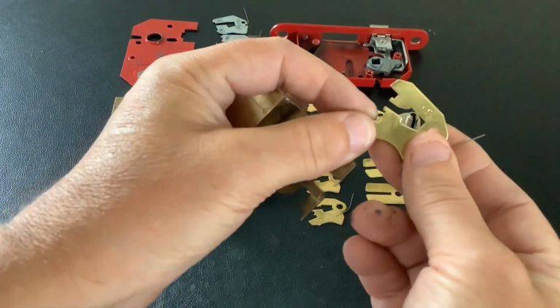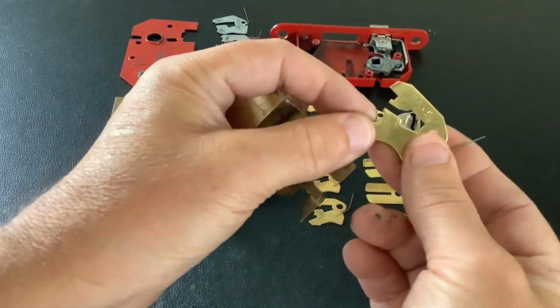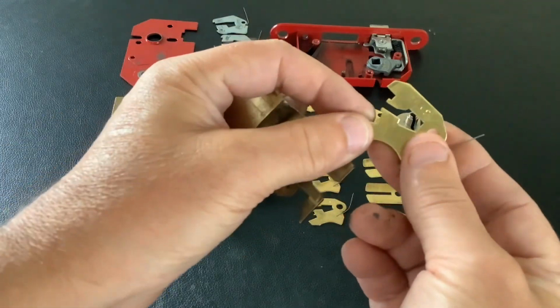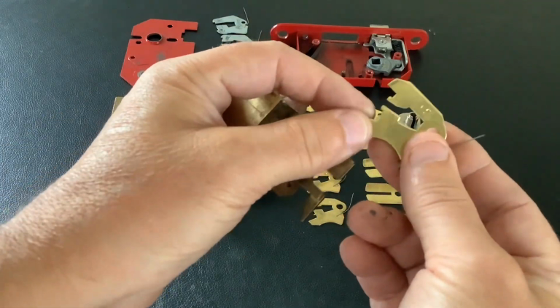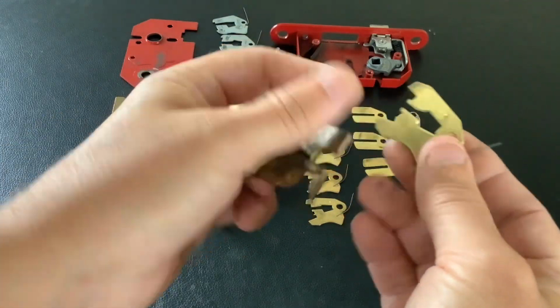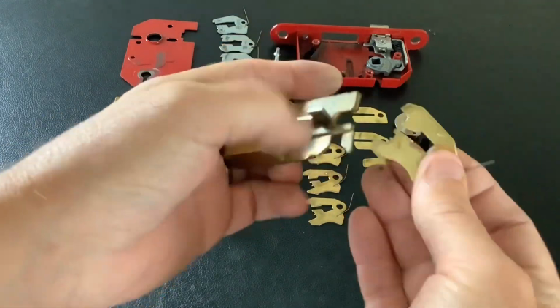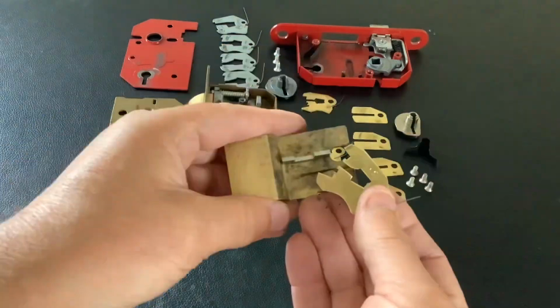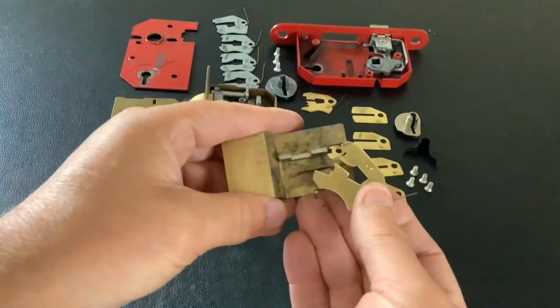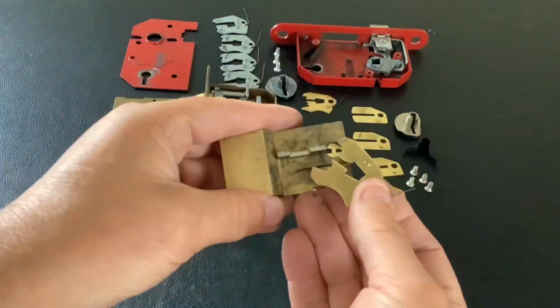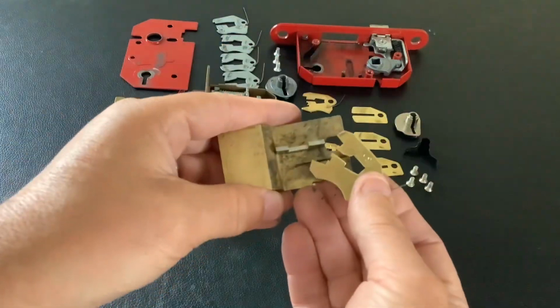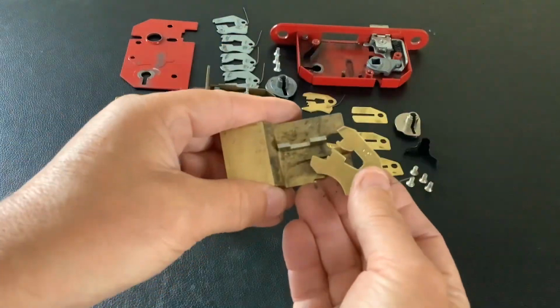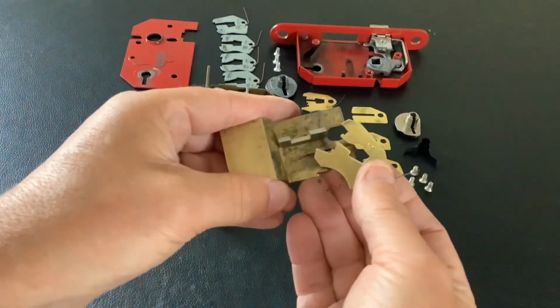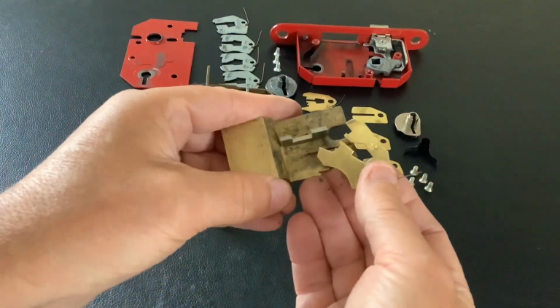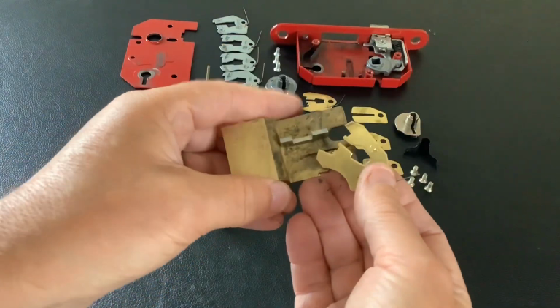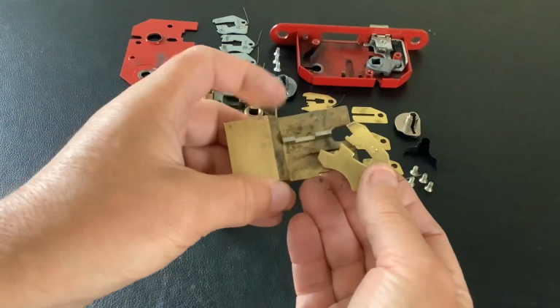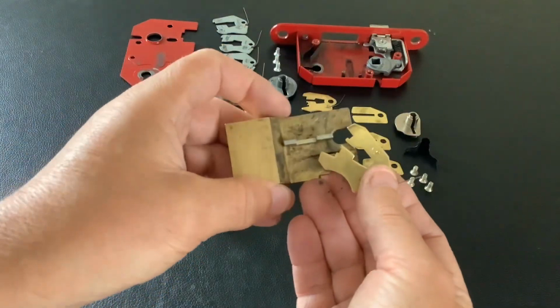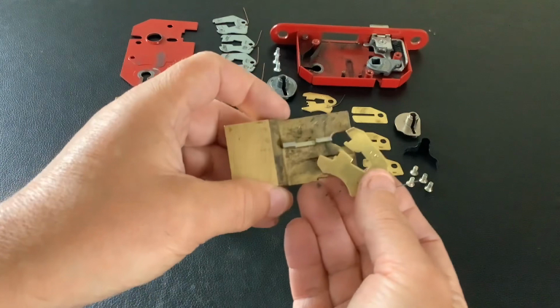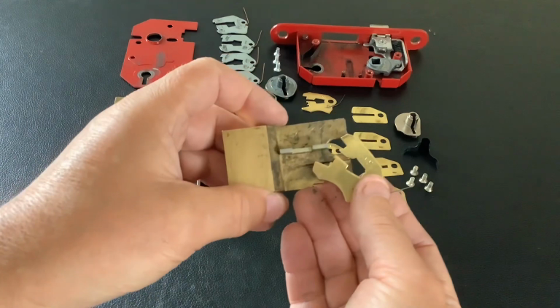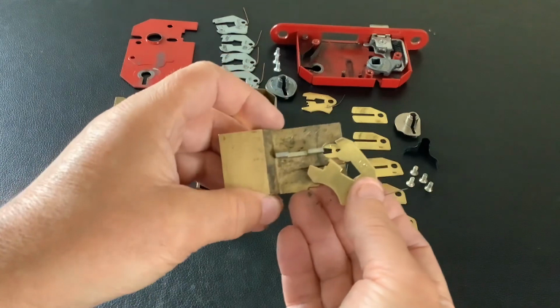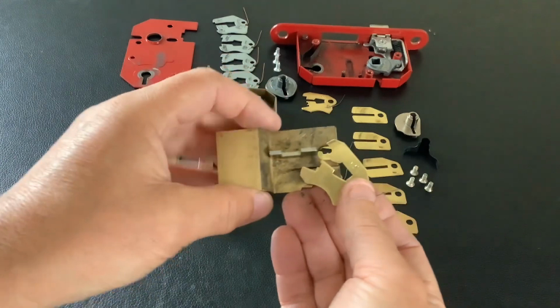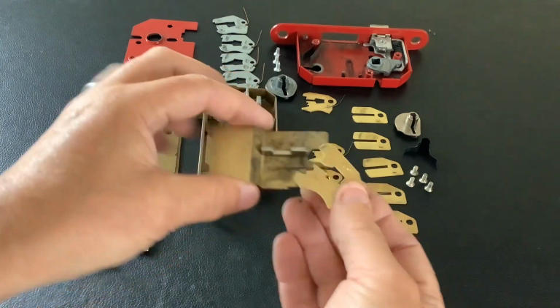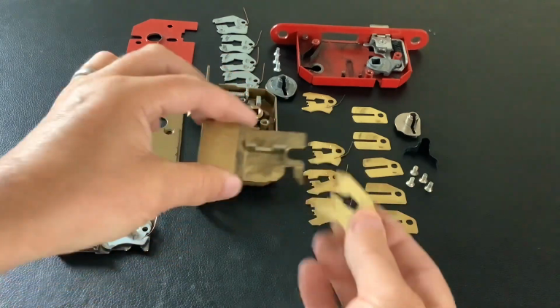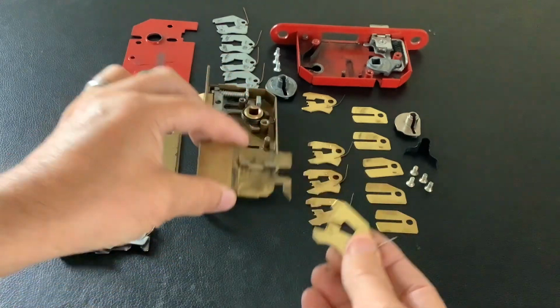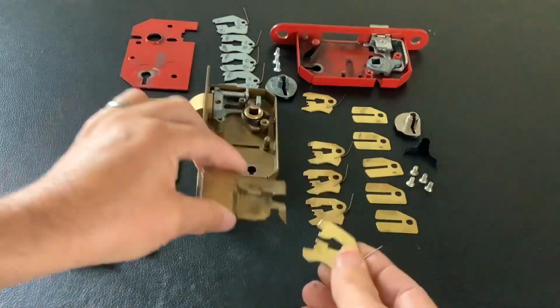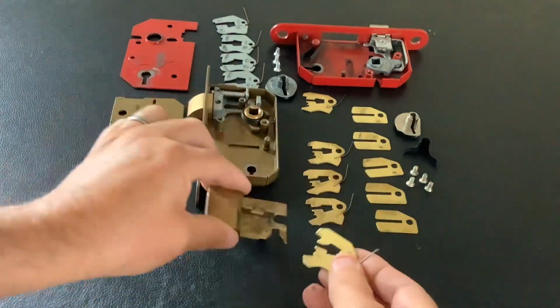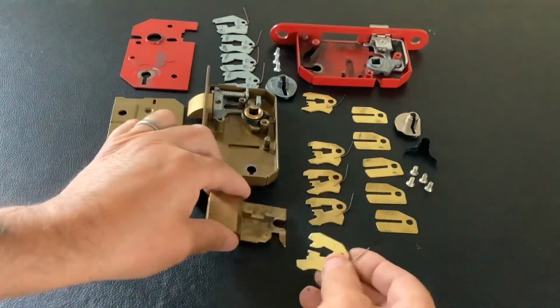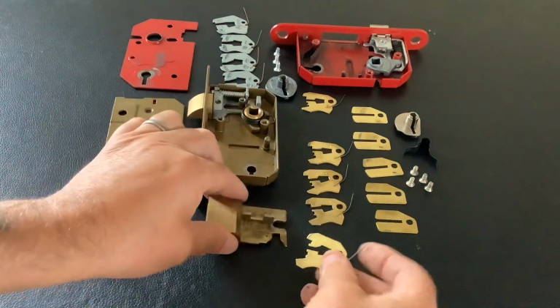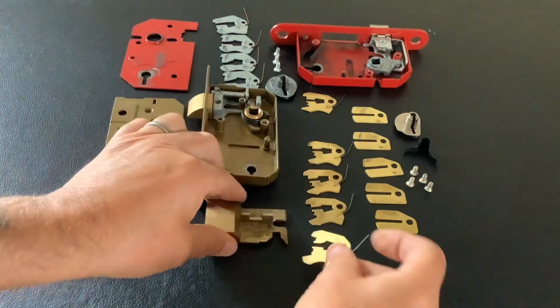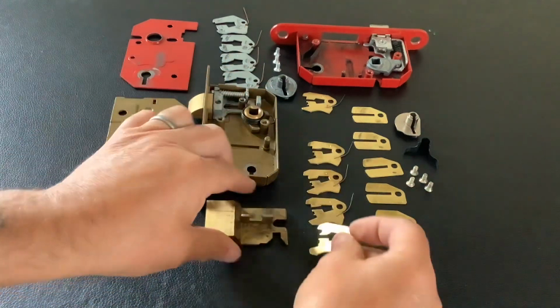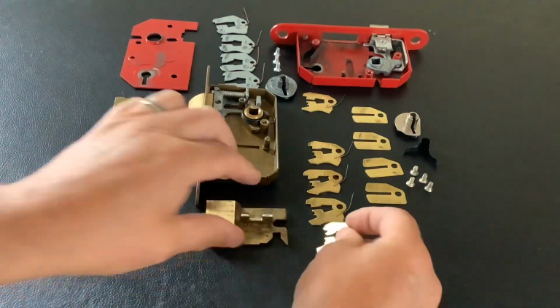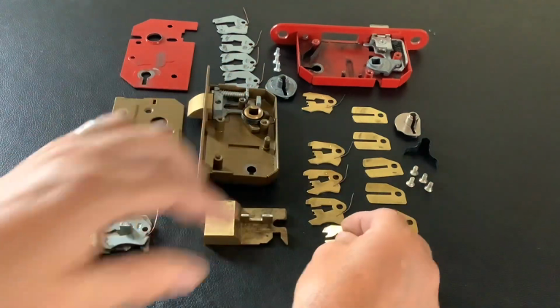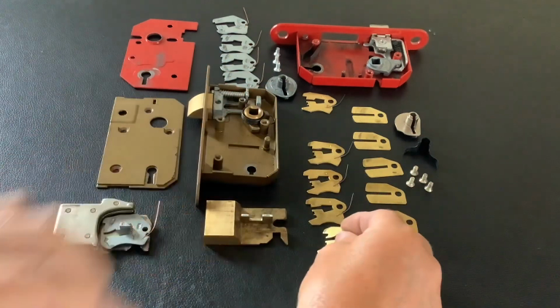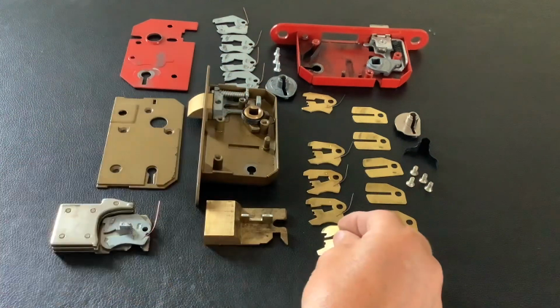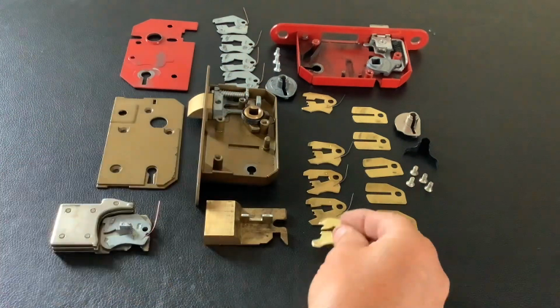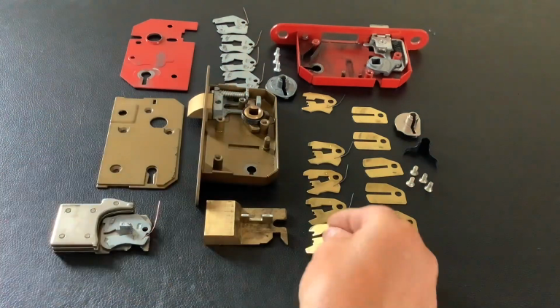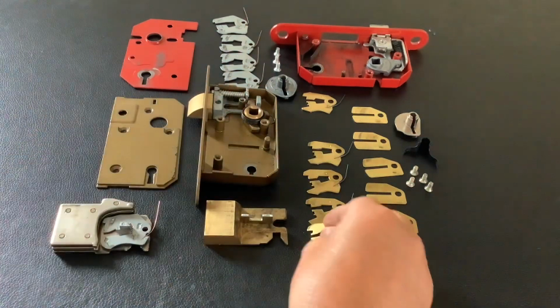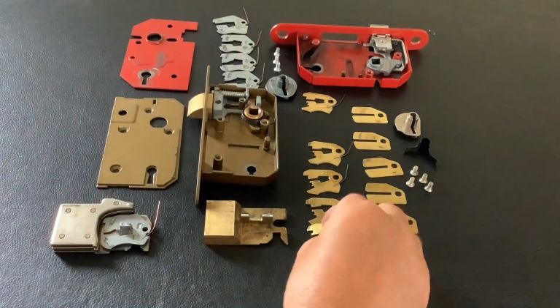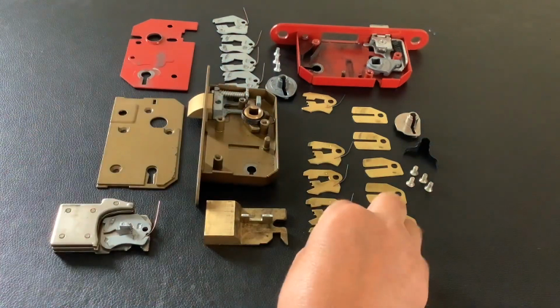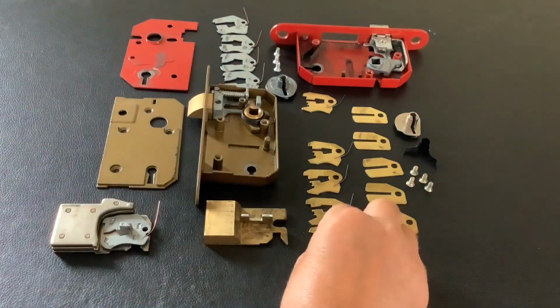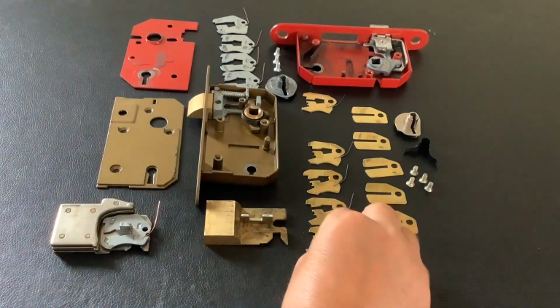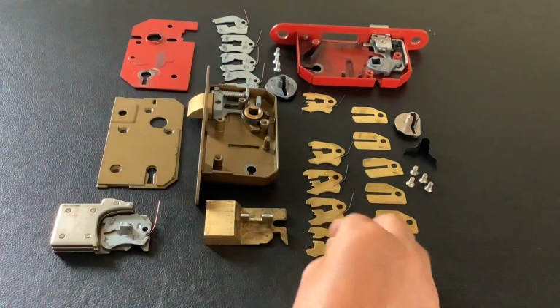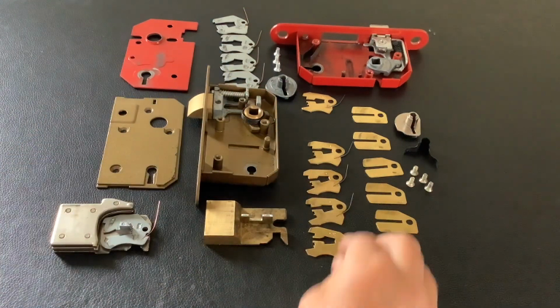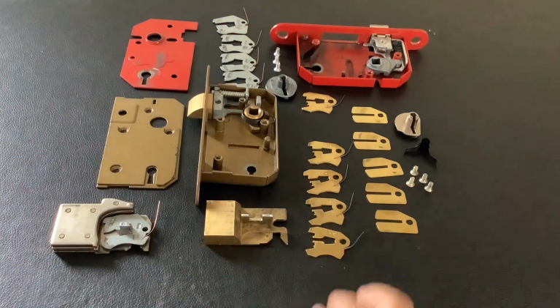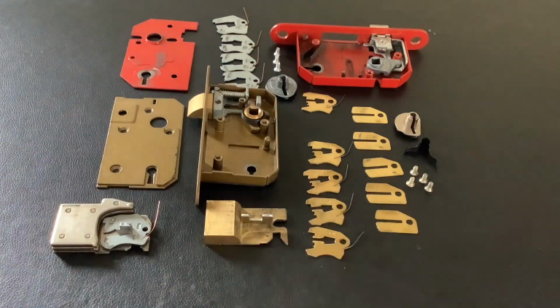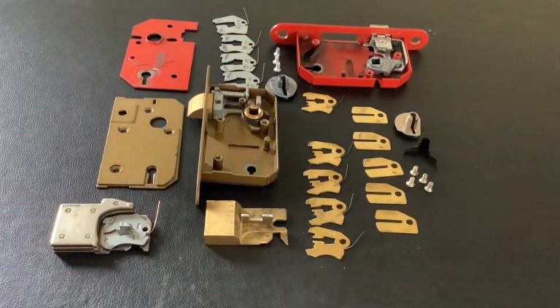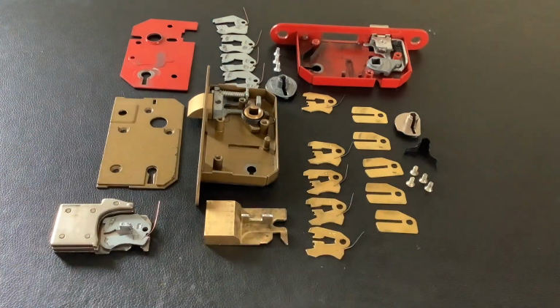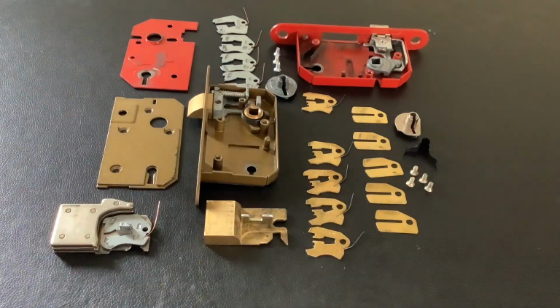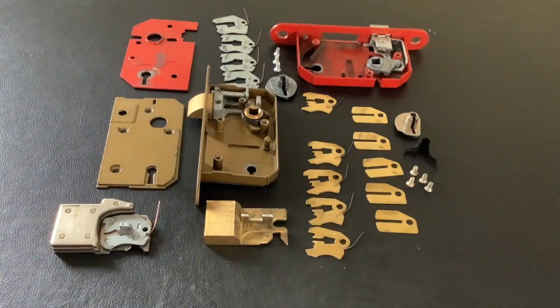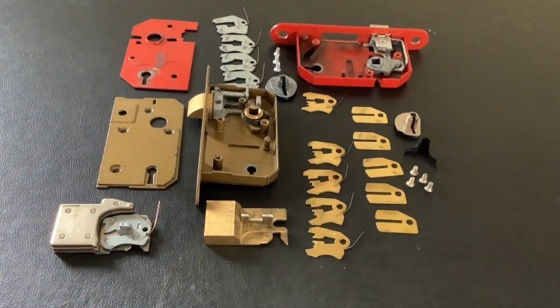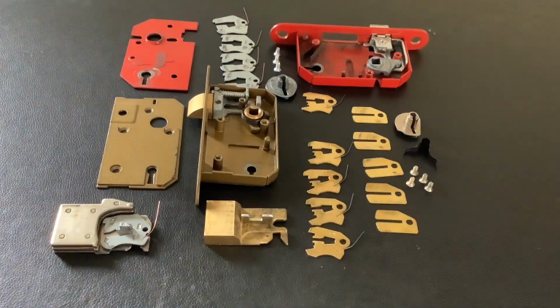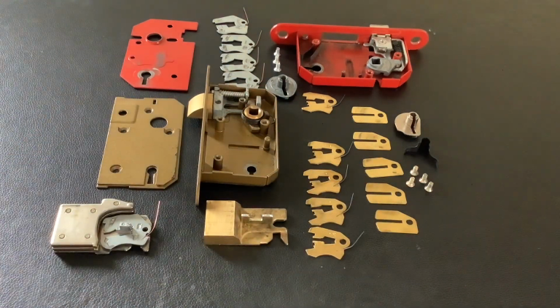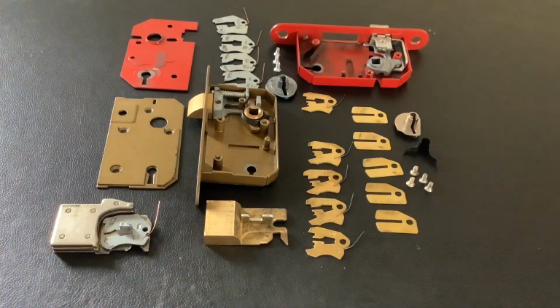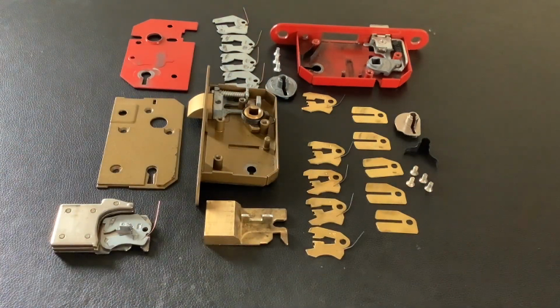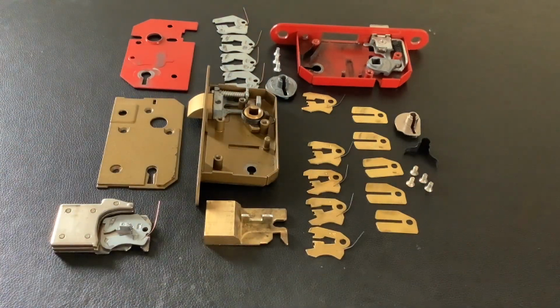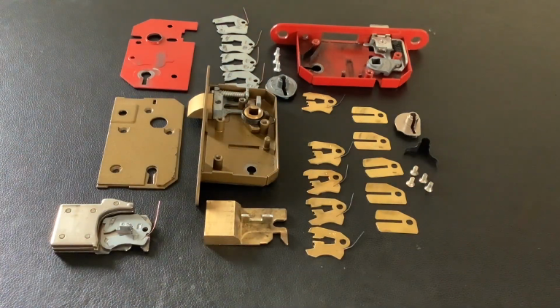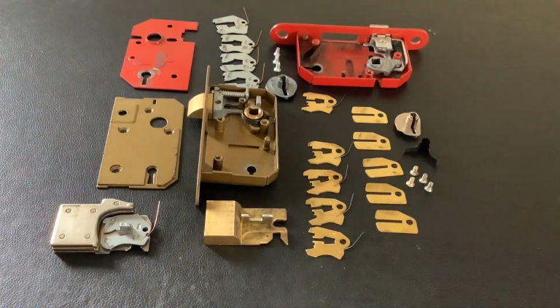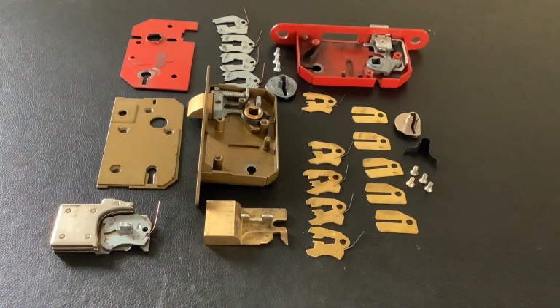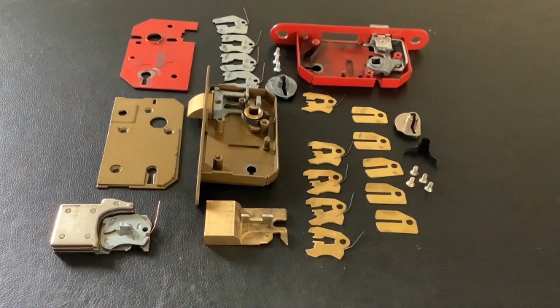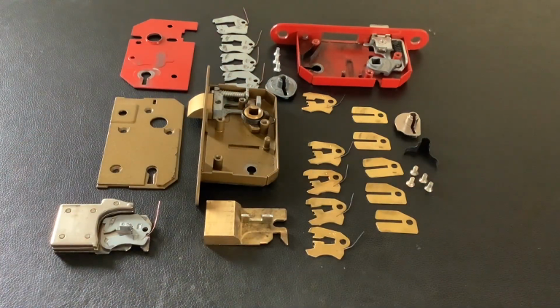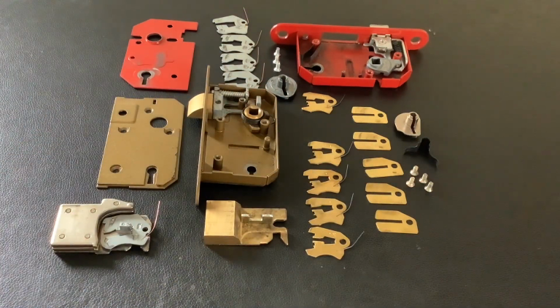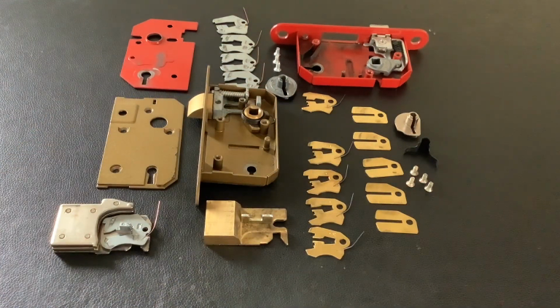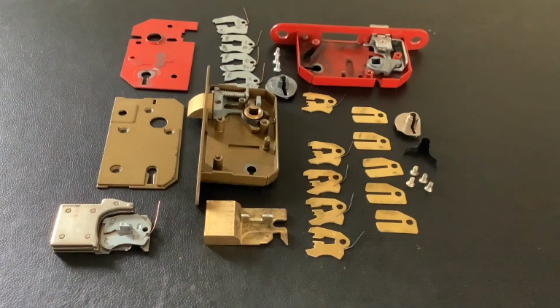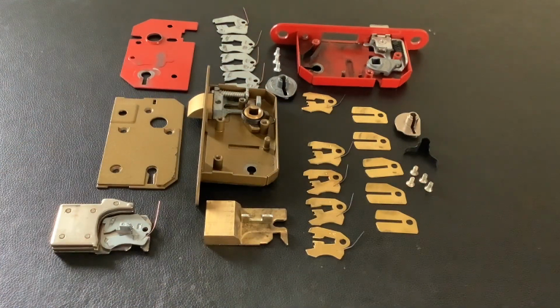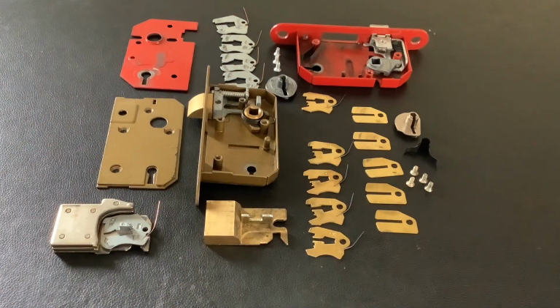So these are anti-pick notches or false gates in lever locks. Hopefully that's cleared it up. That's it for now — as always, thanks for watching and I'll see you again next time.